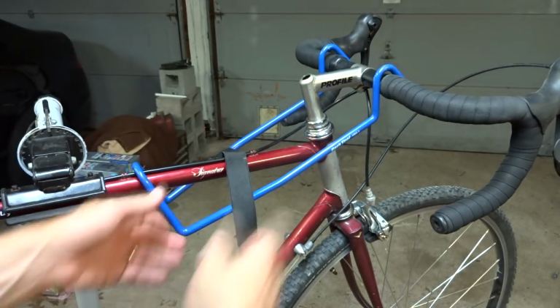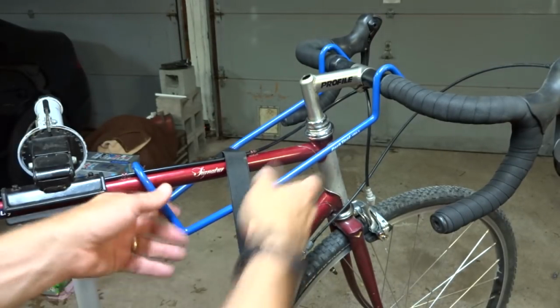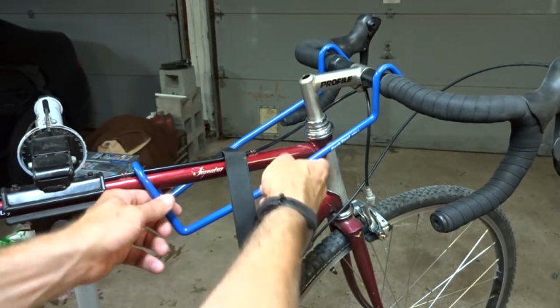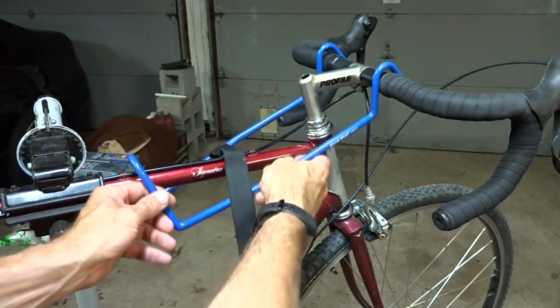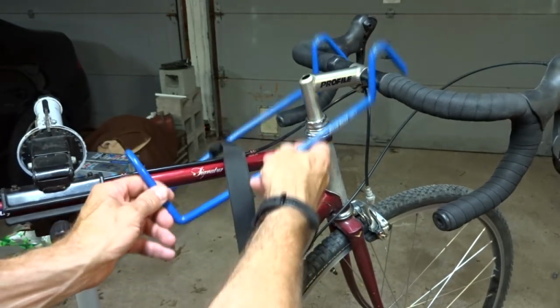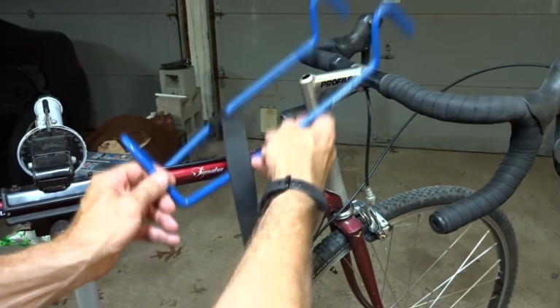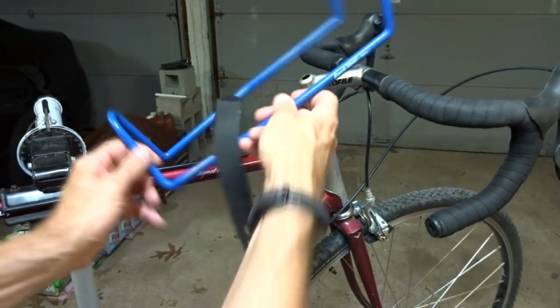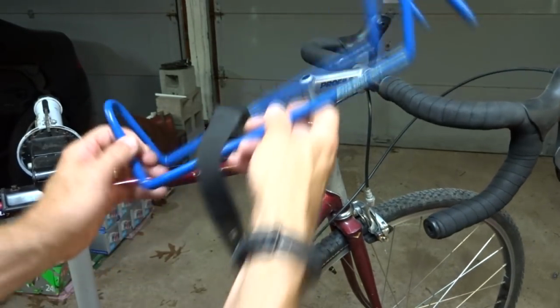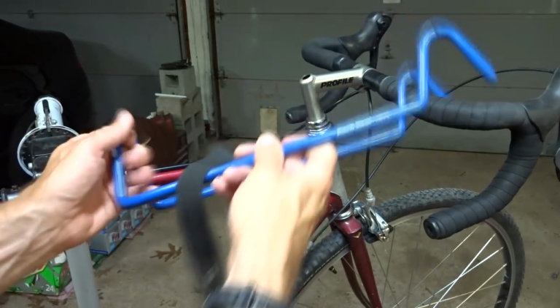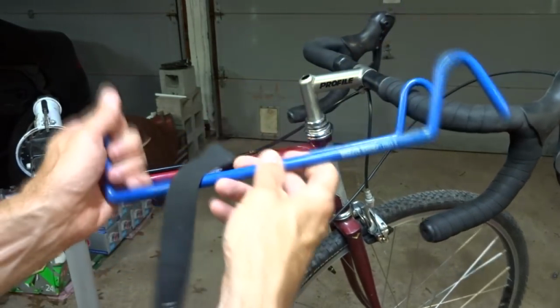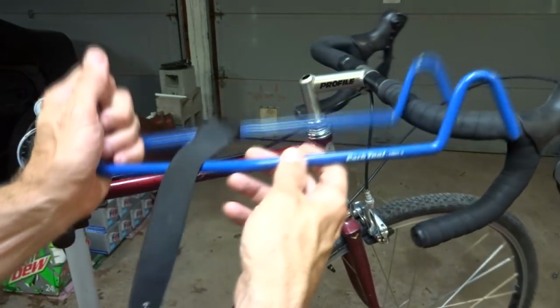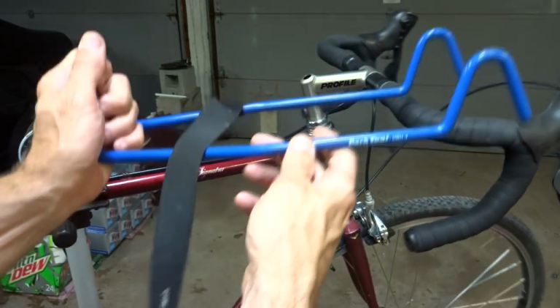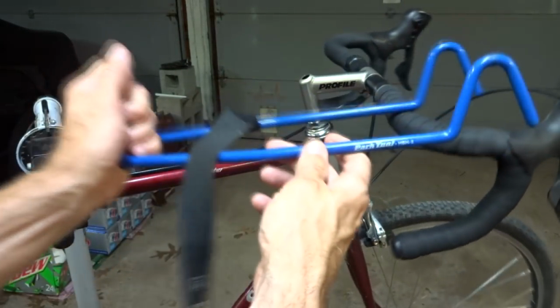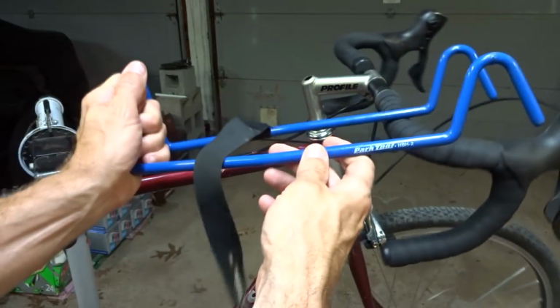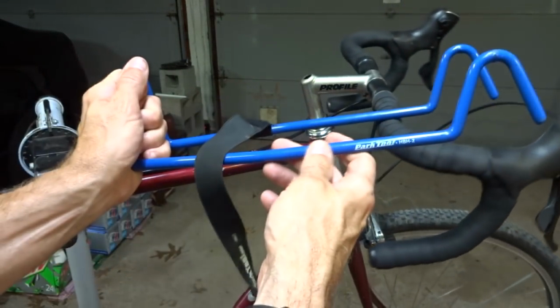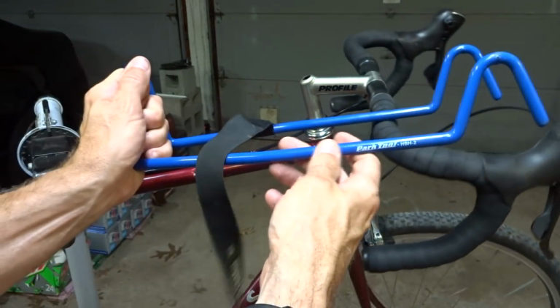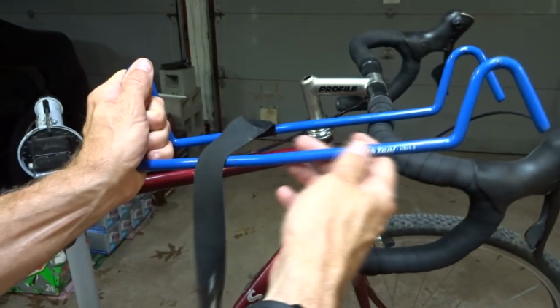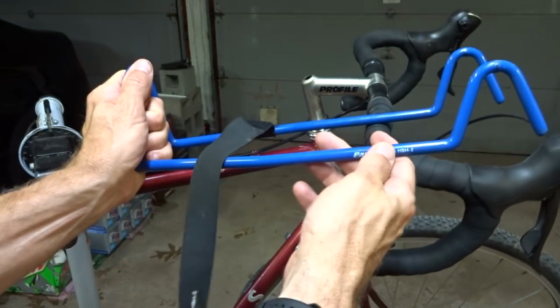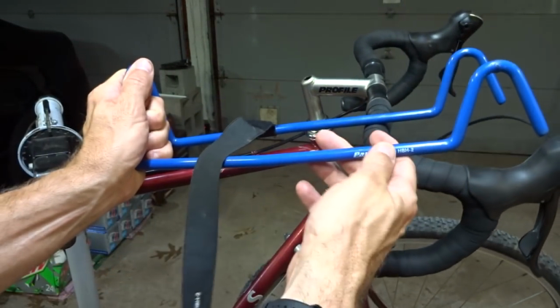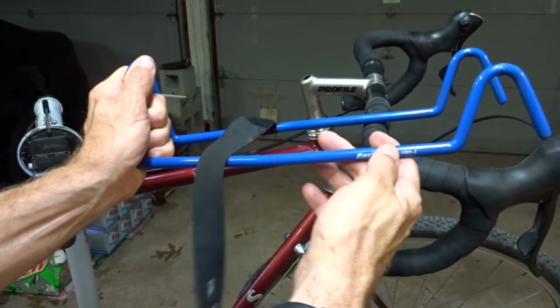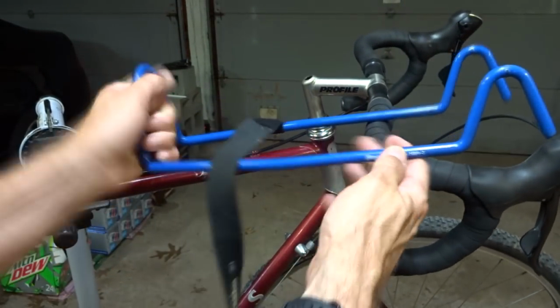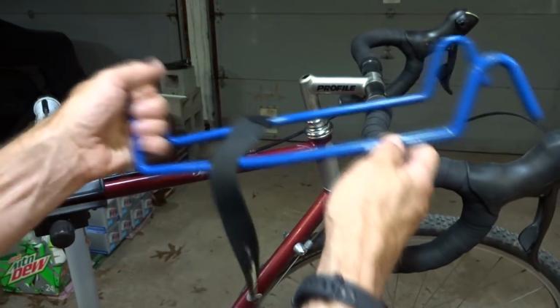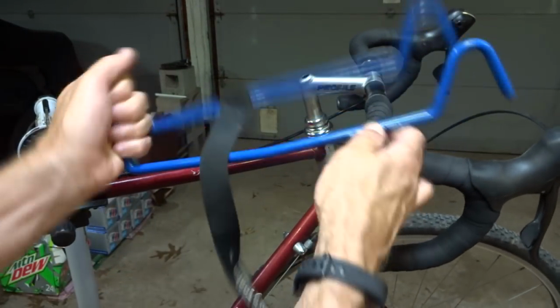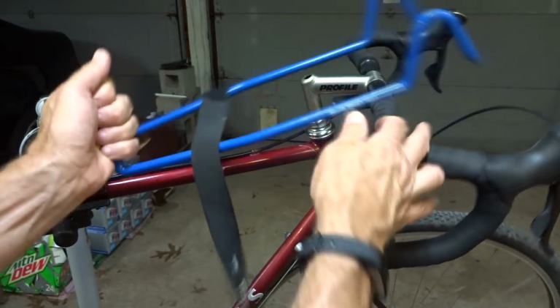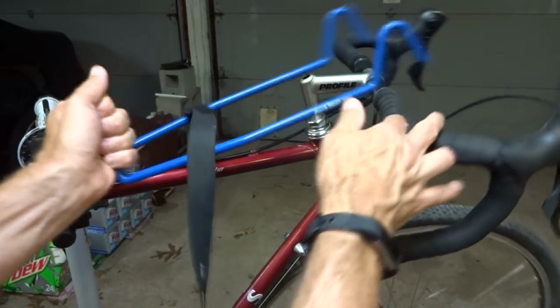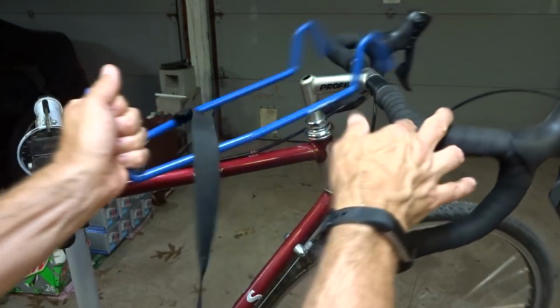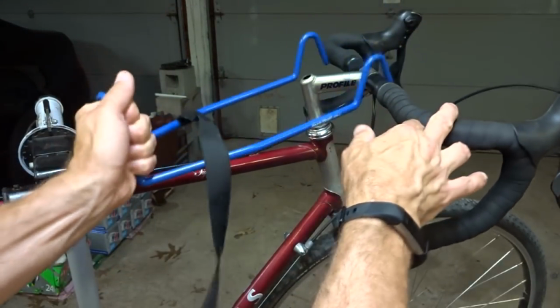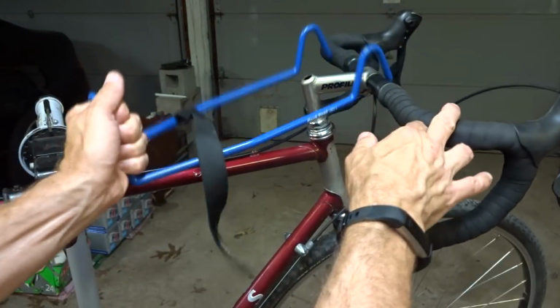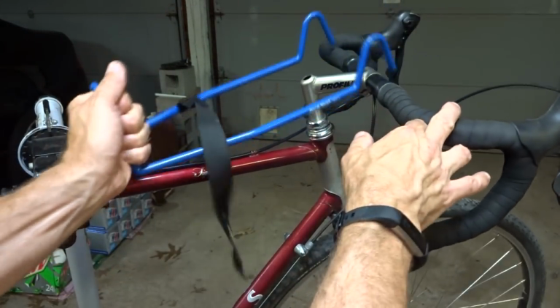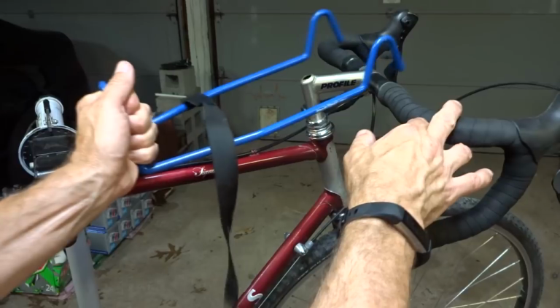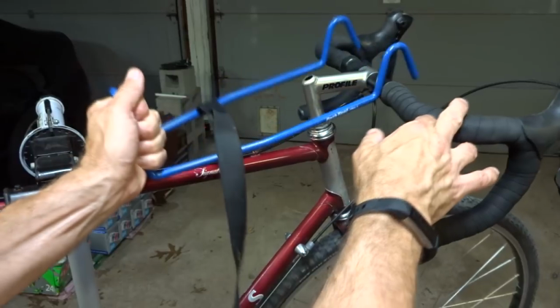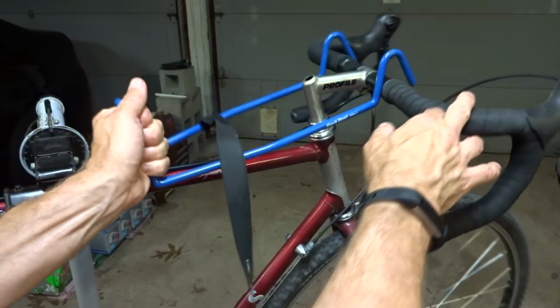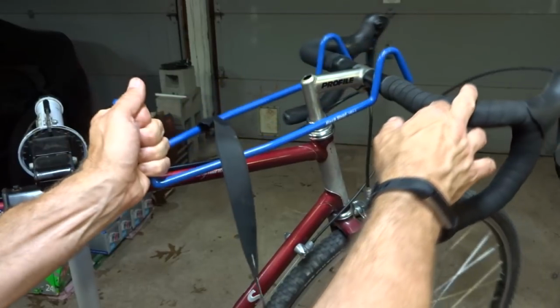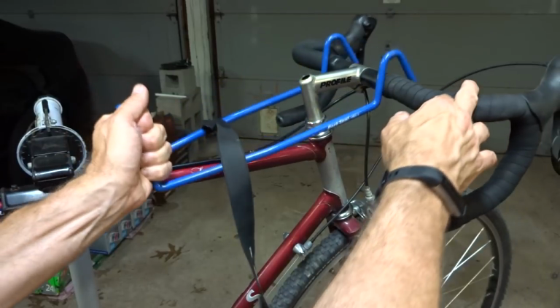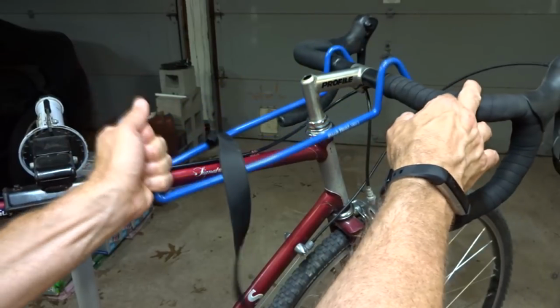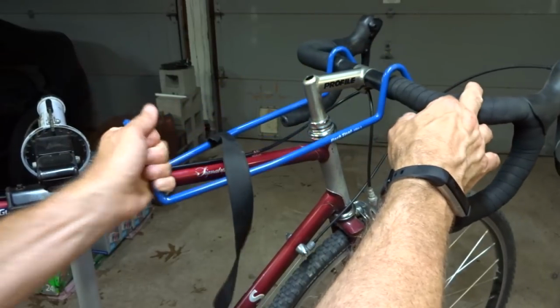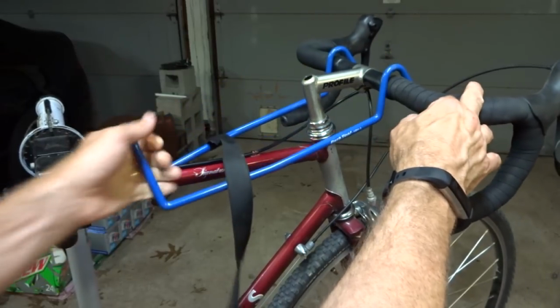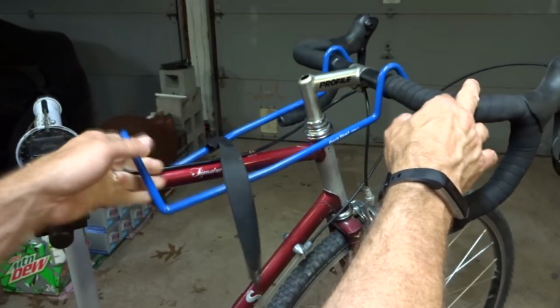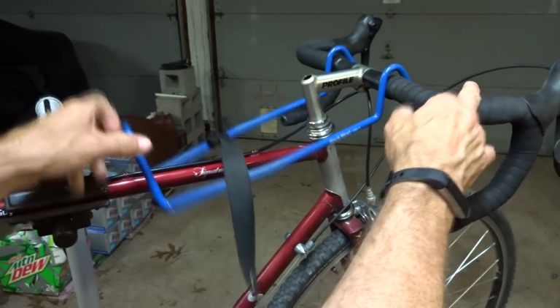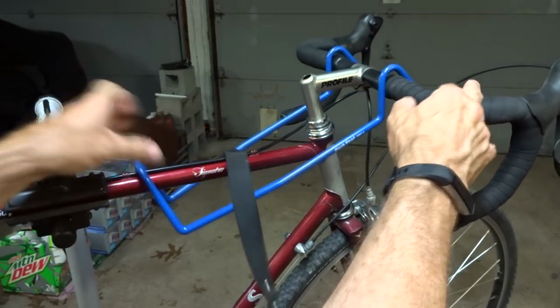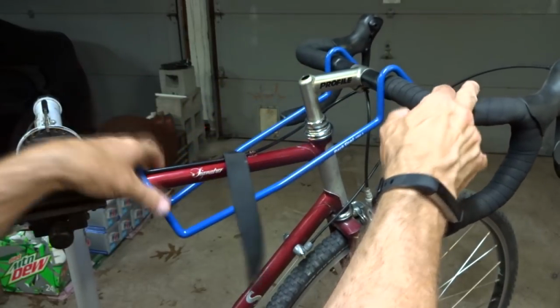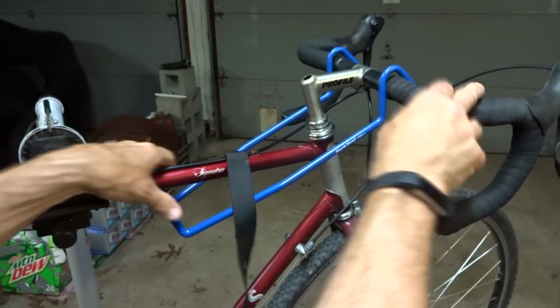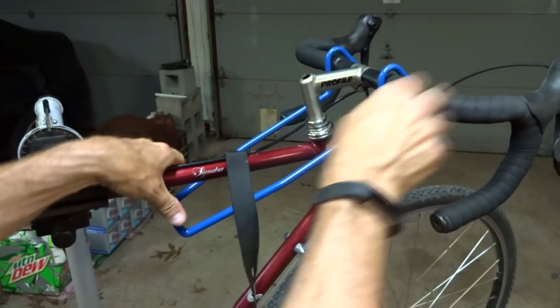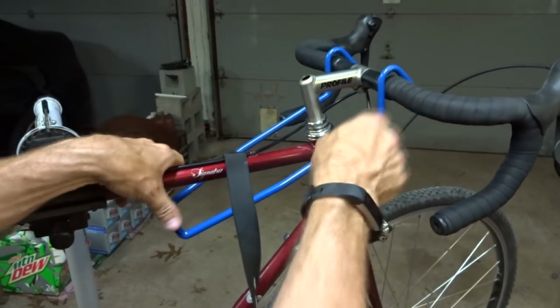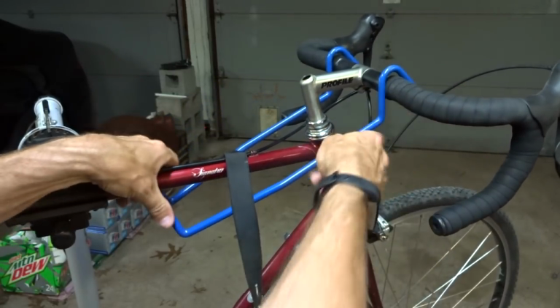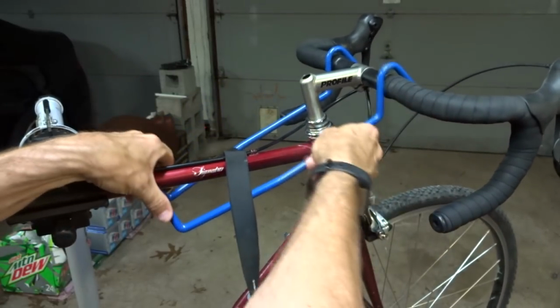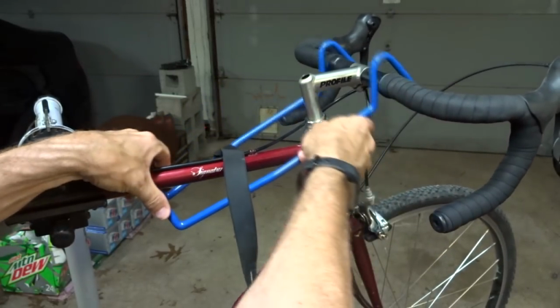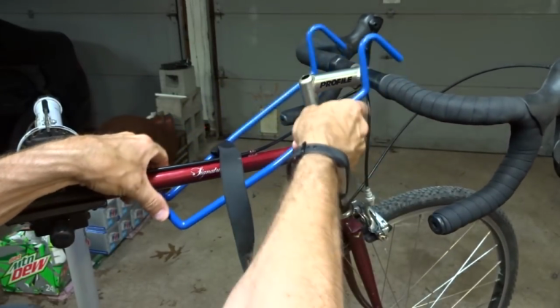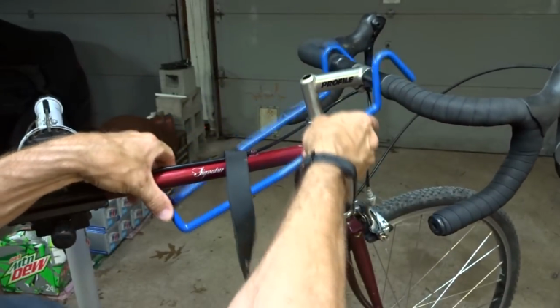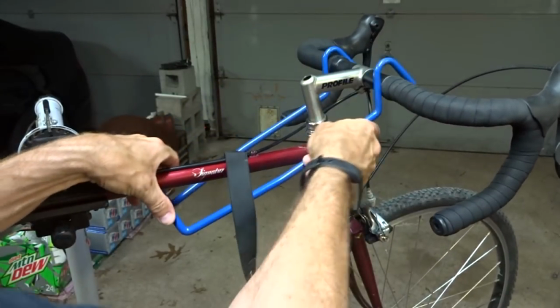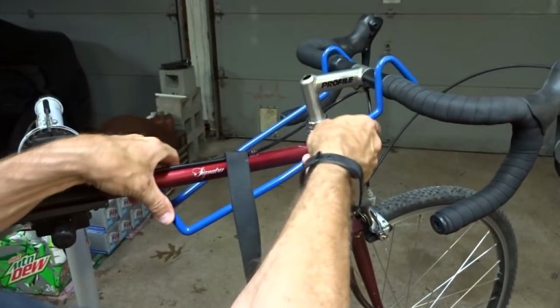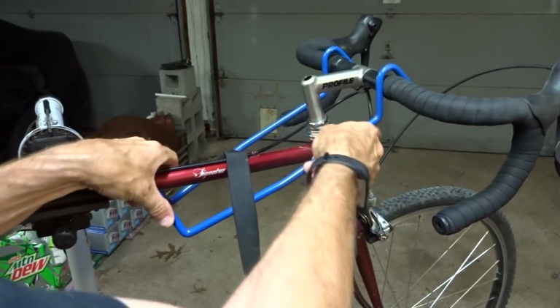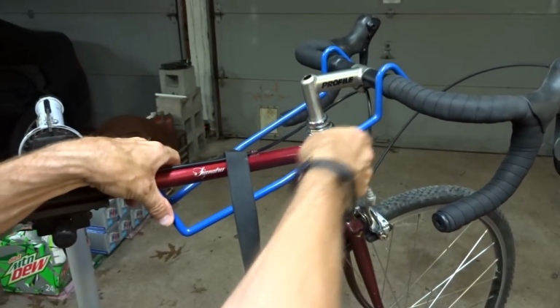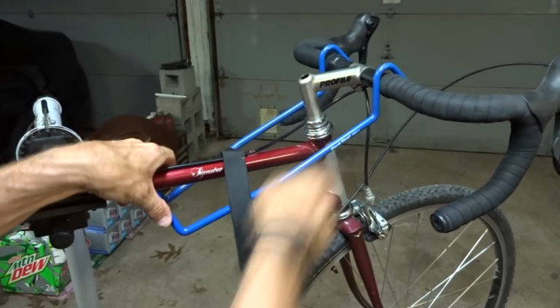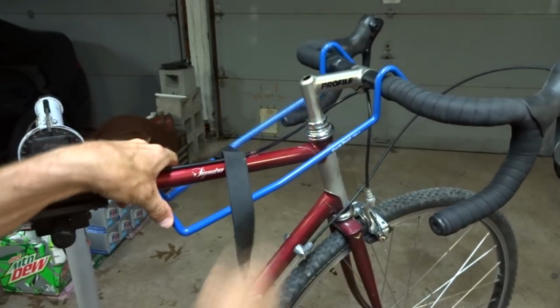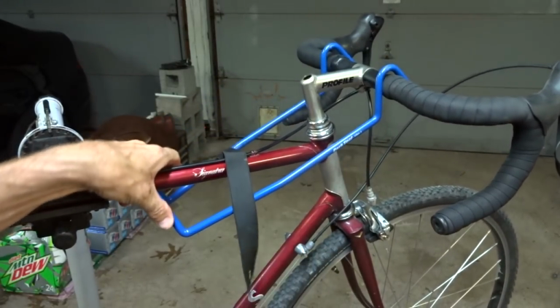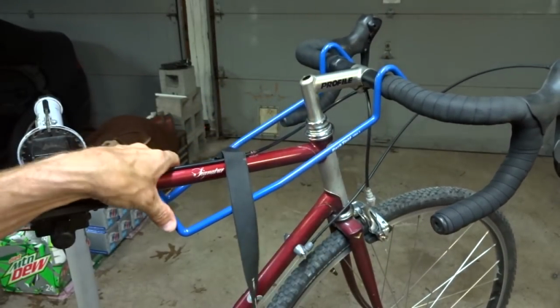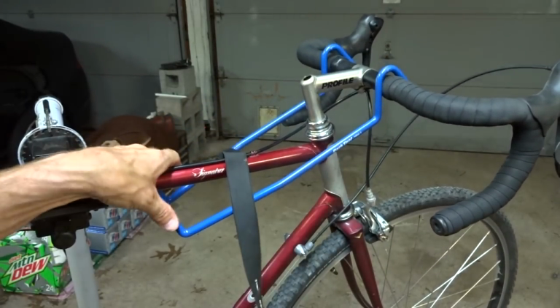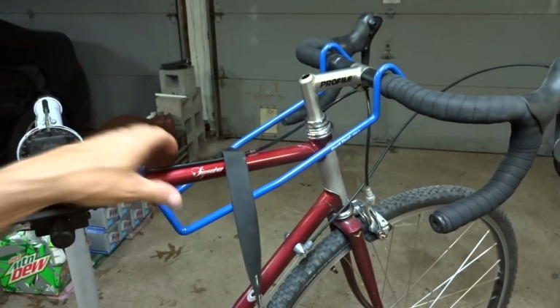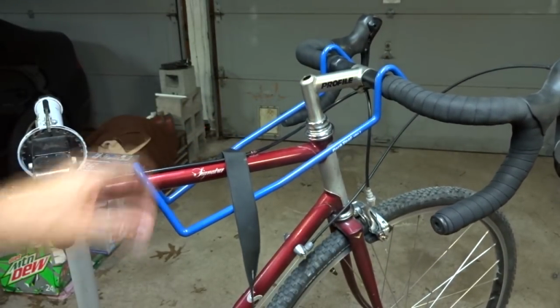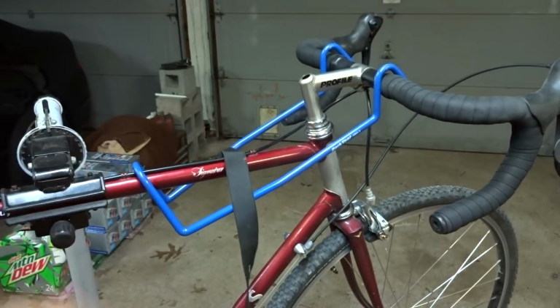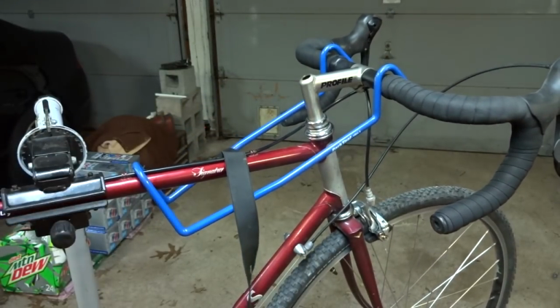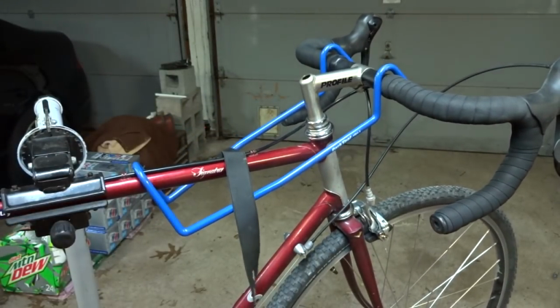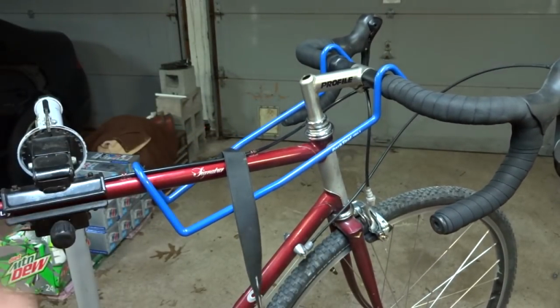And it's a Park Tool HBH2. If you're interested, I'll include a link down in the description — you can go on Amazon and check it out.